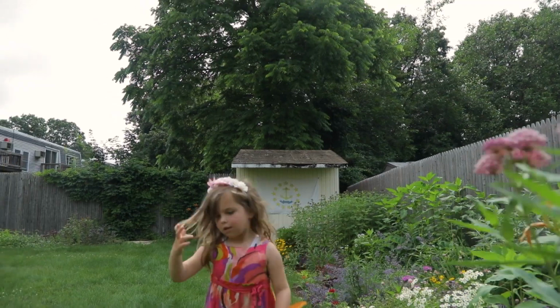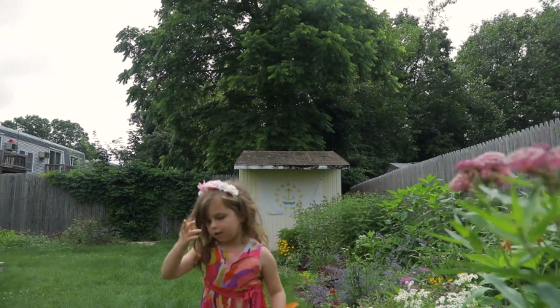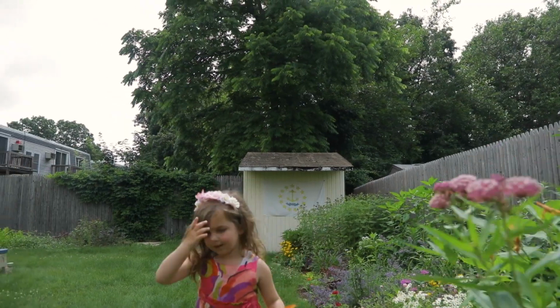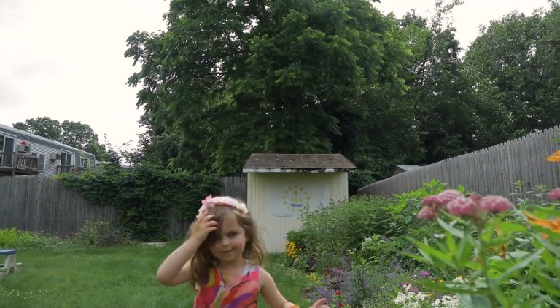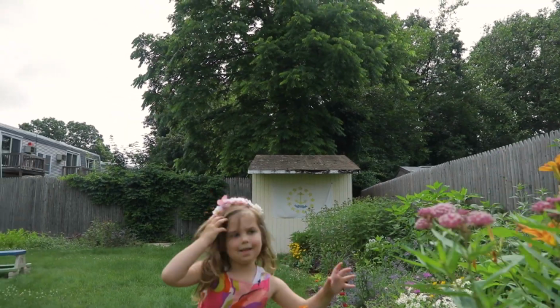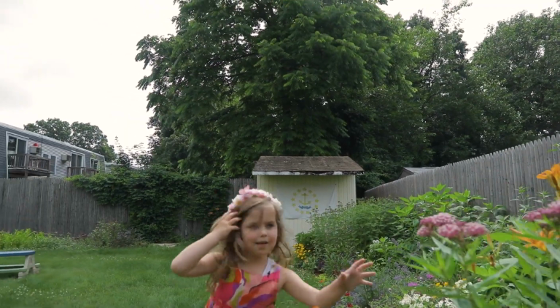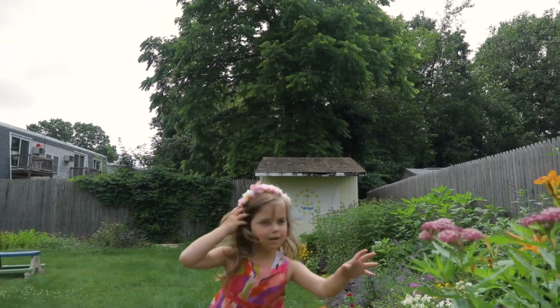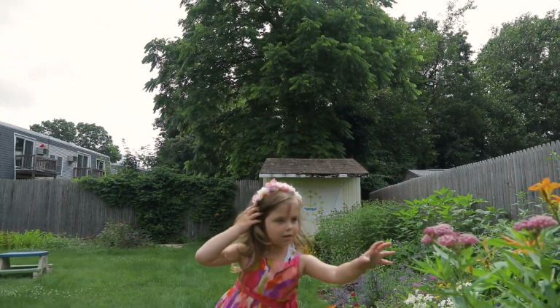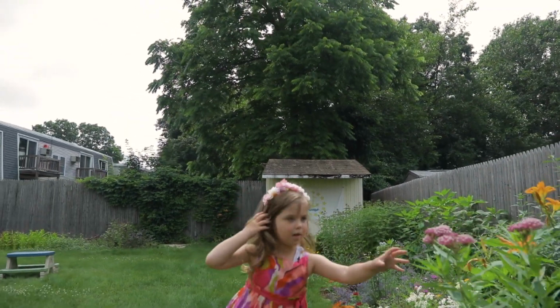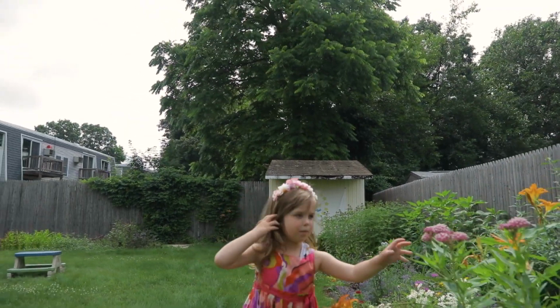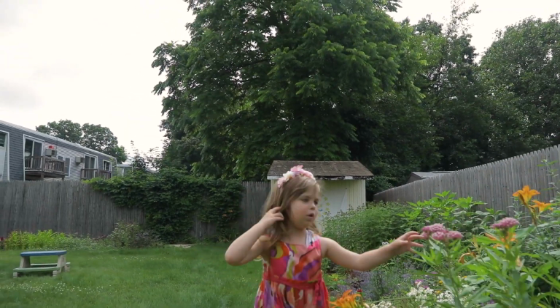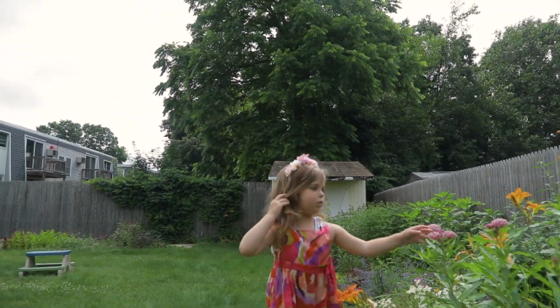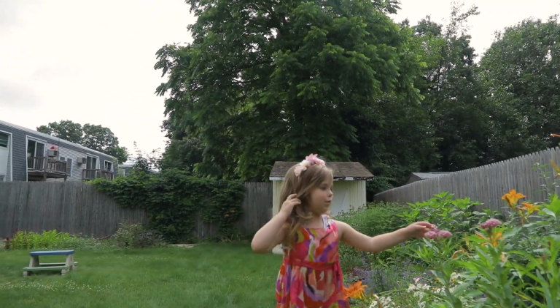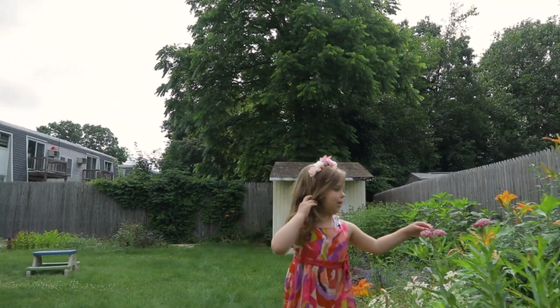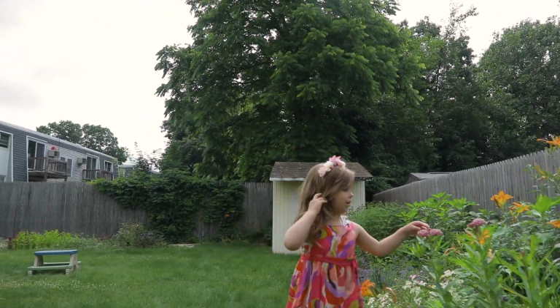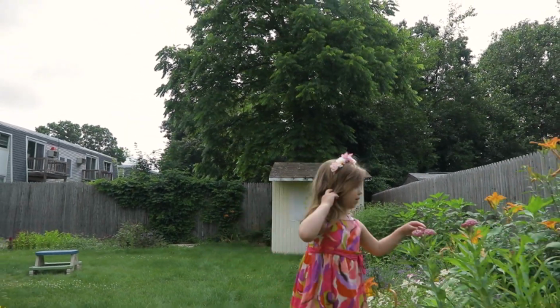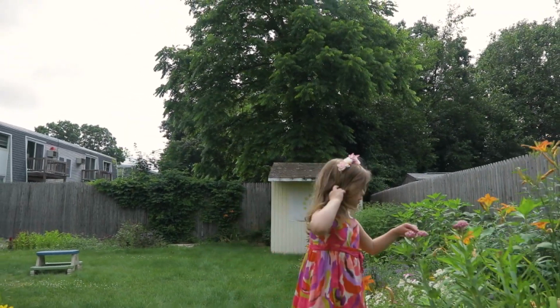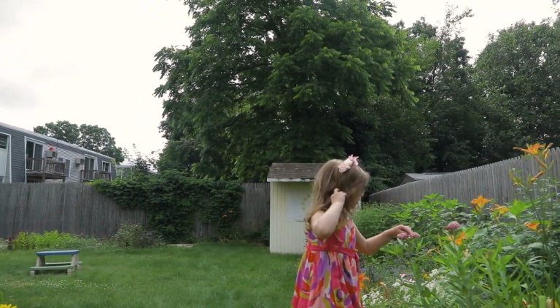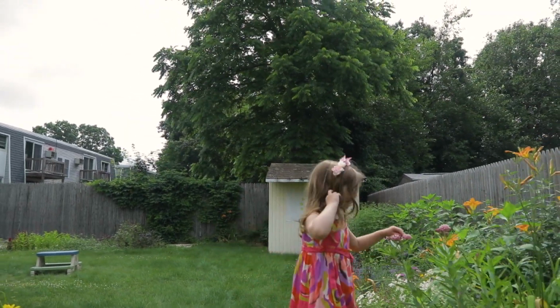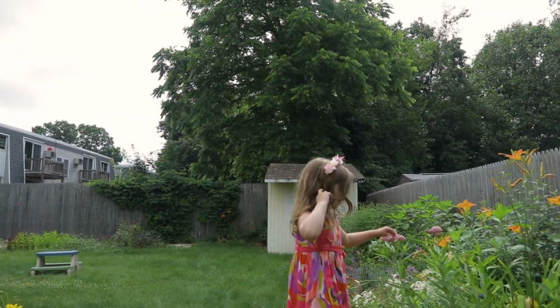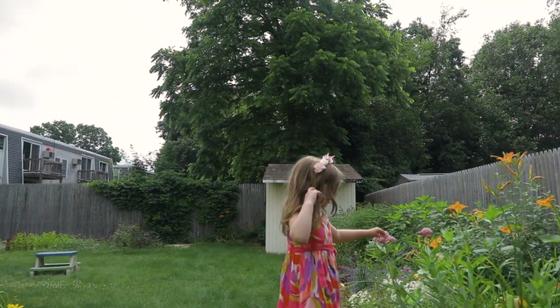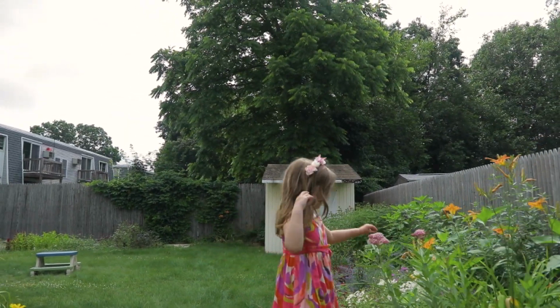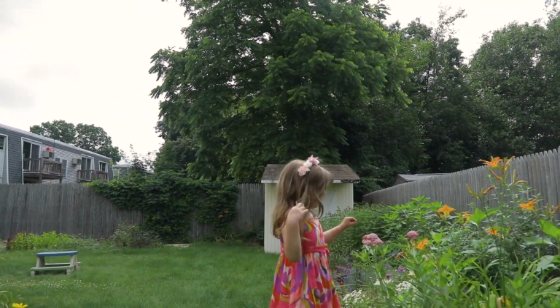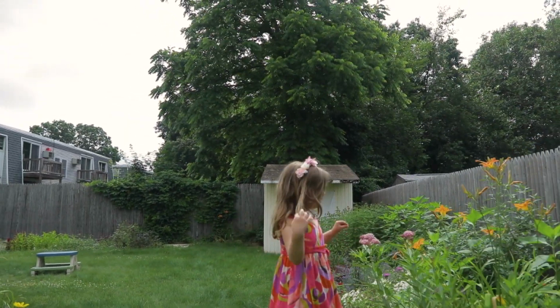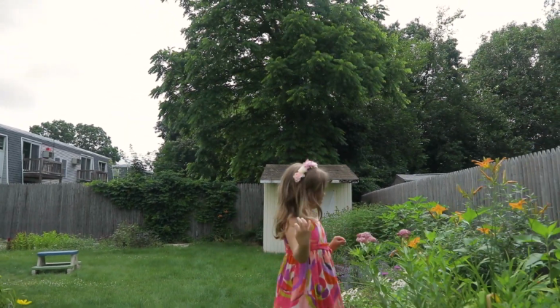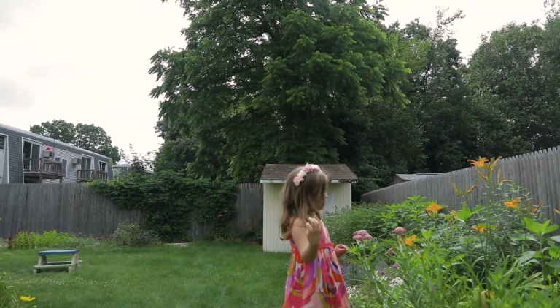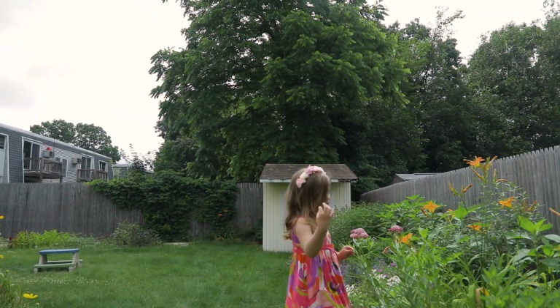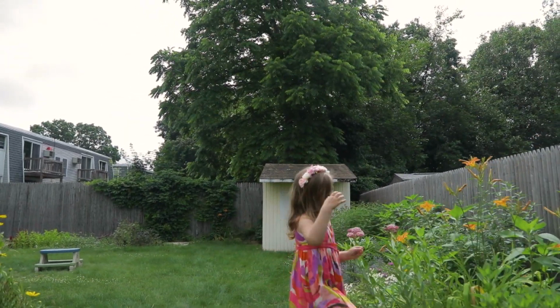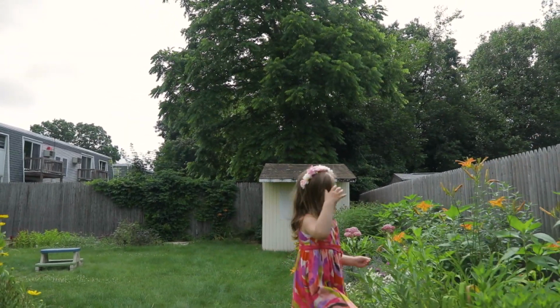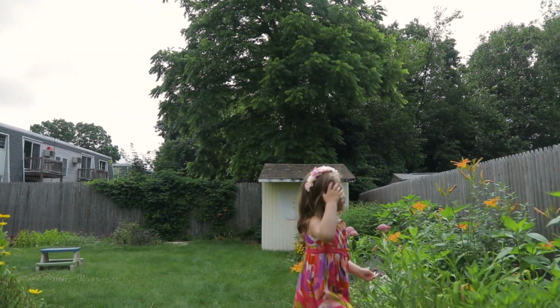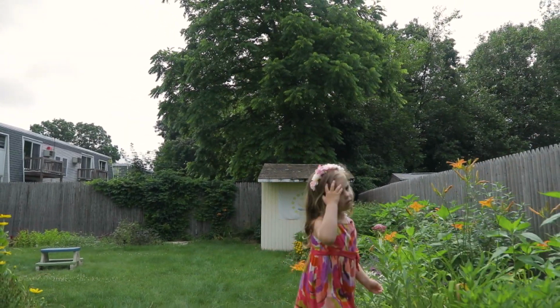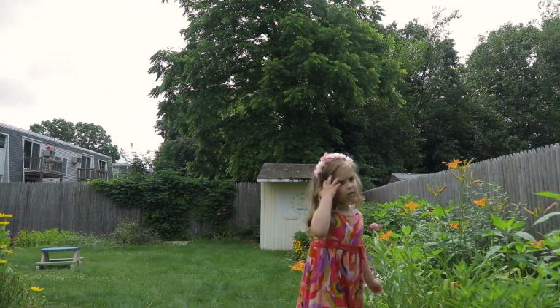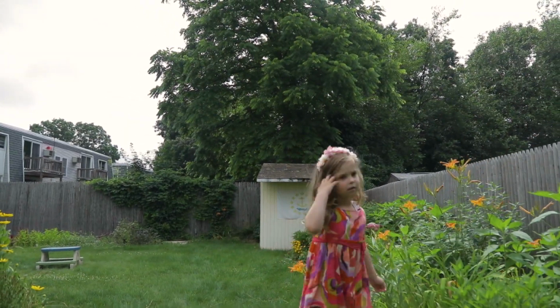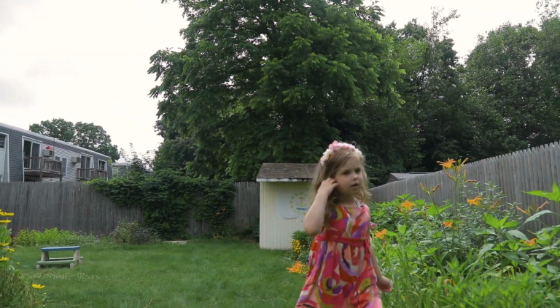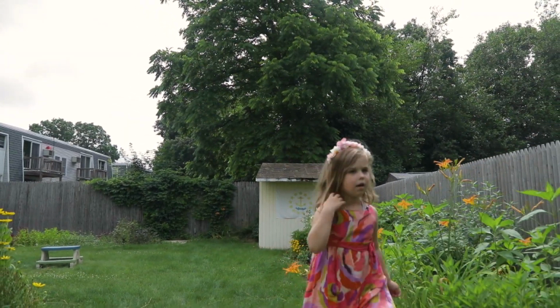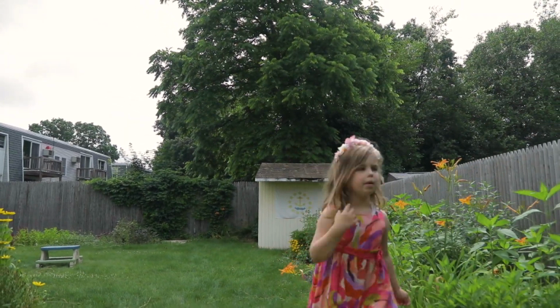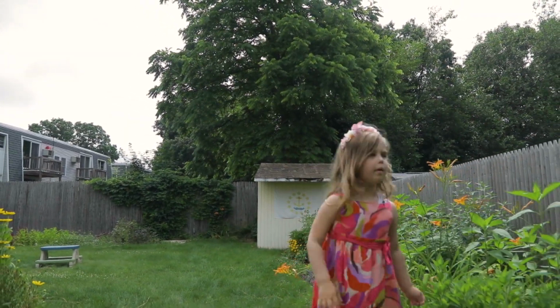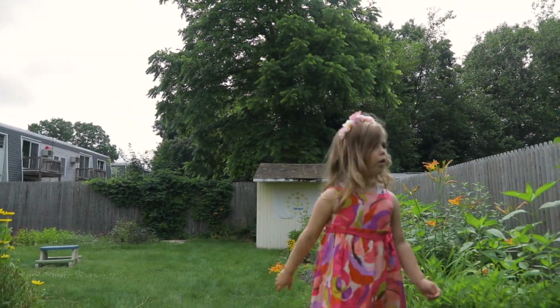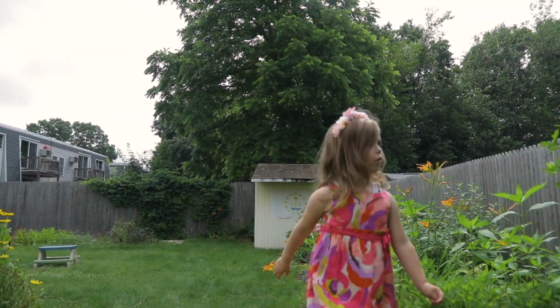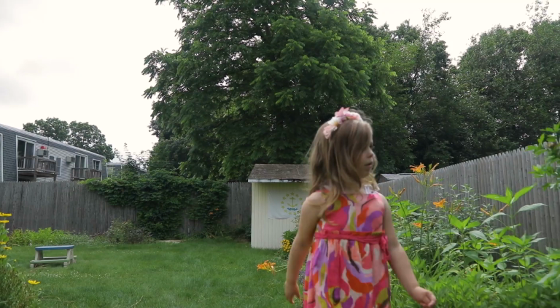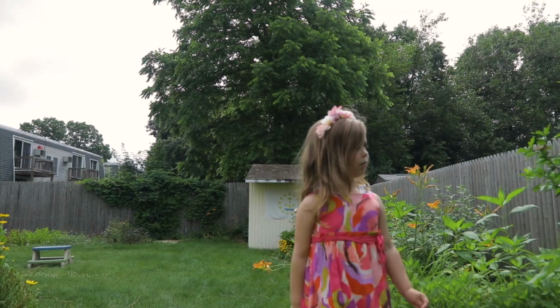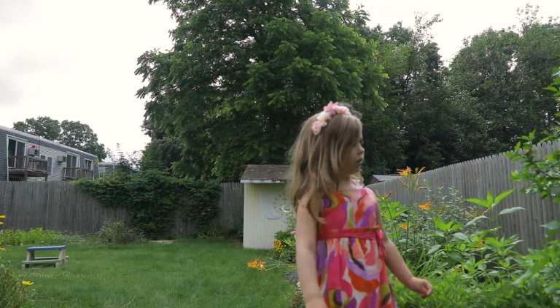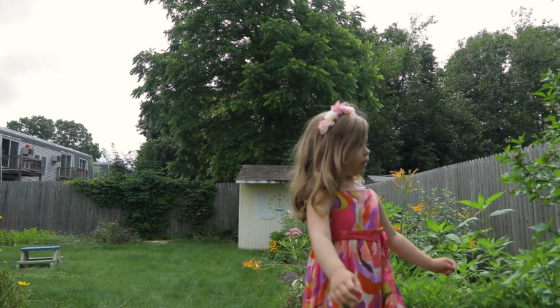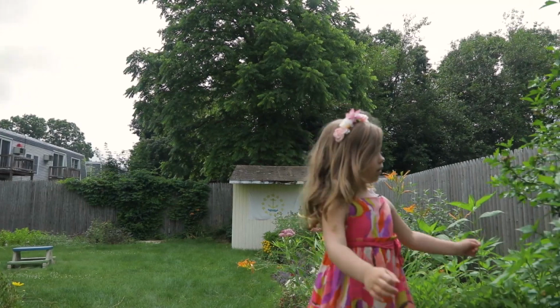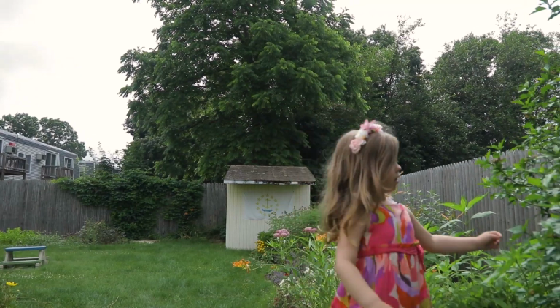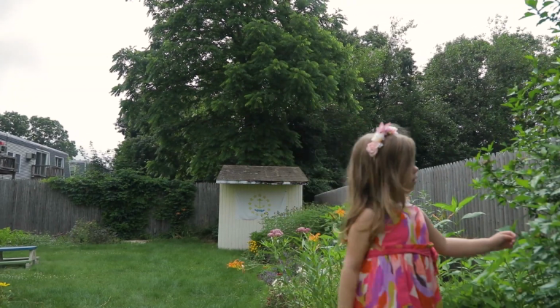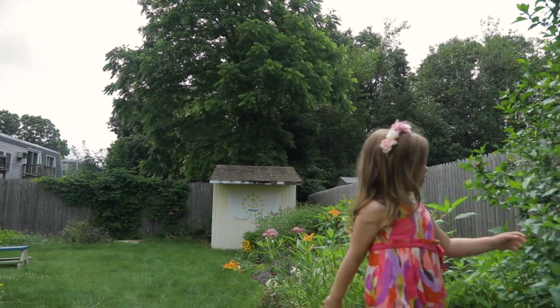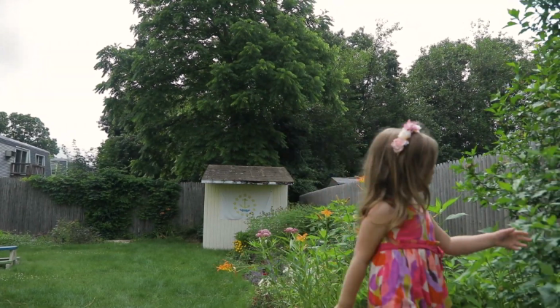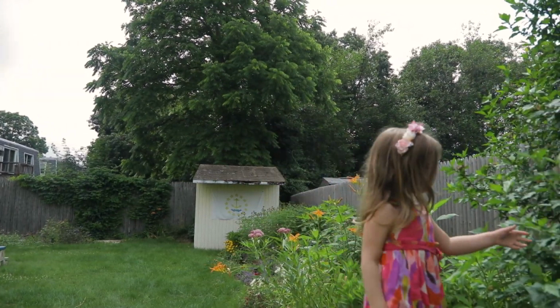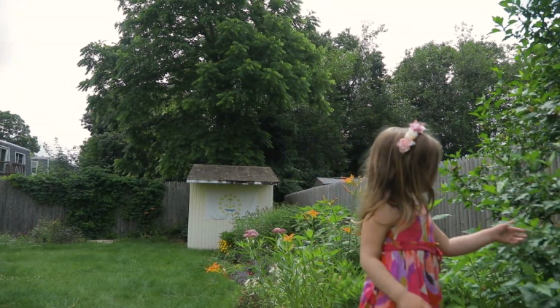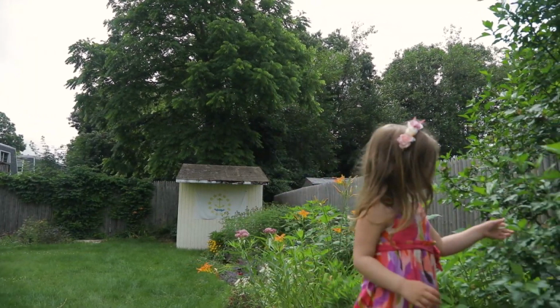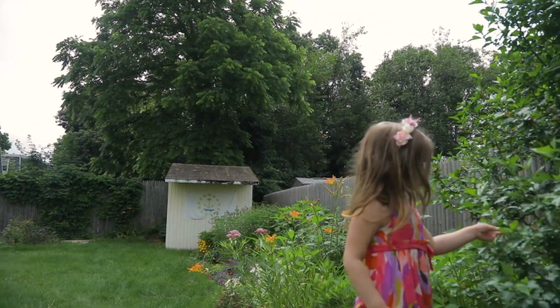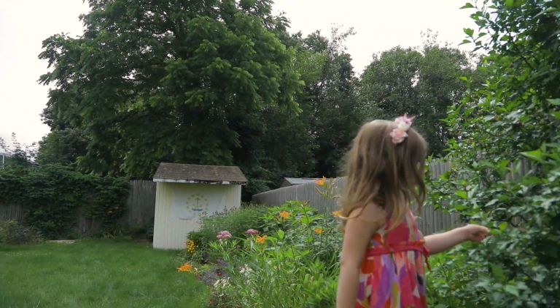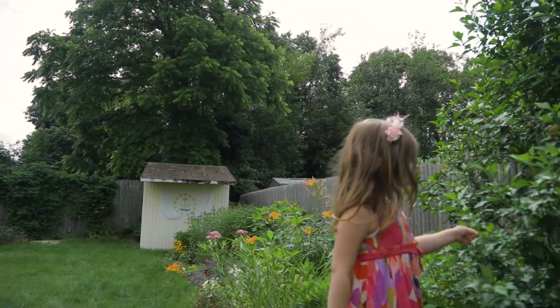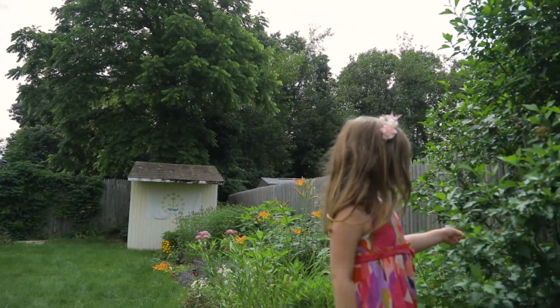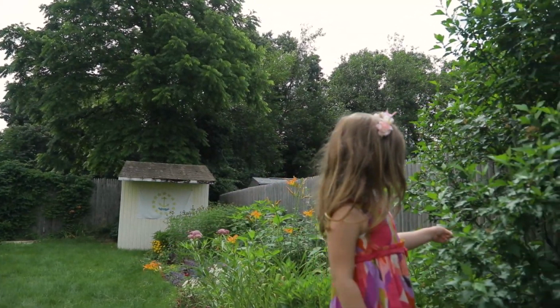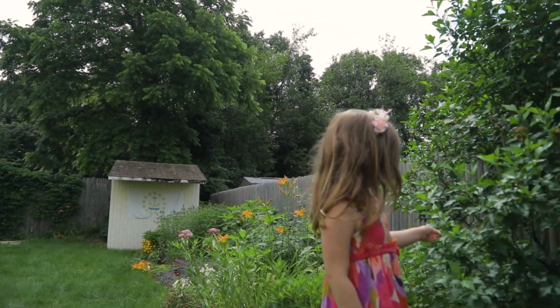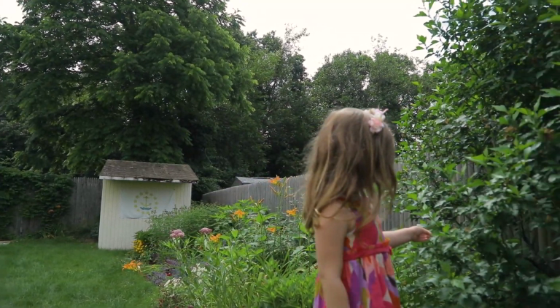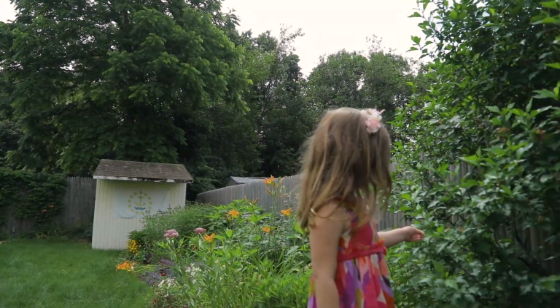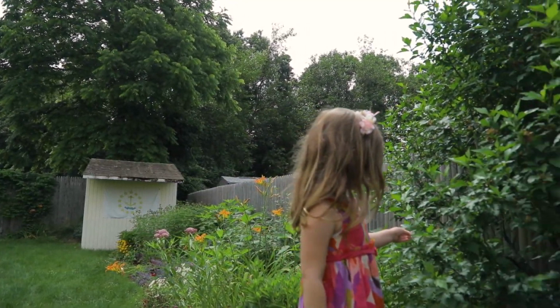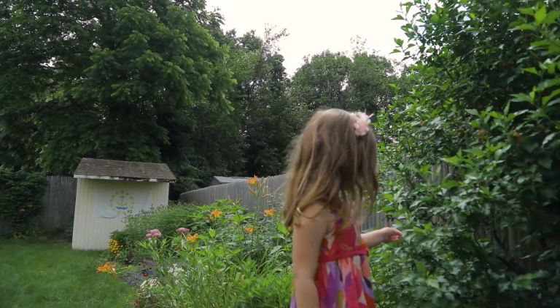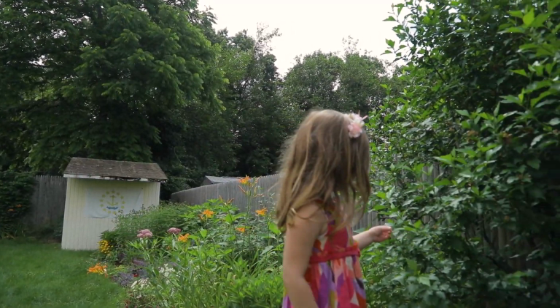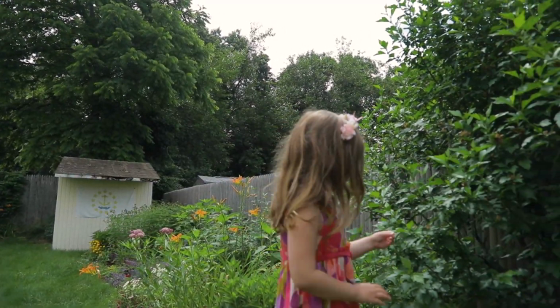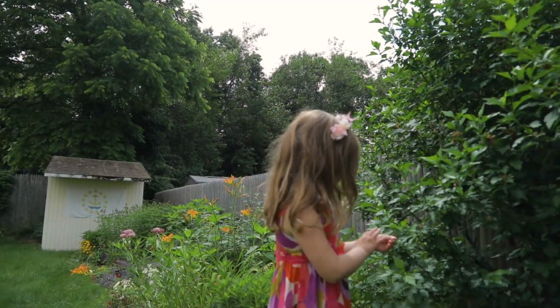This is a milkweed plant. These are the Rose of Sharon bushes.